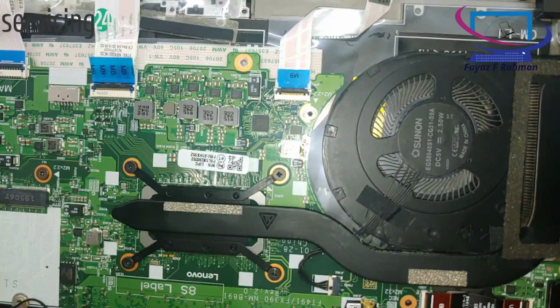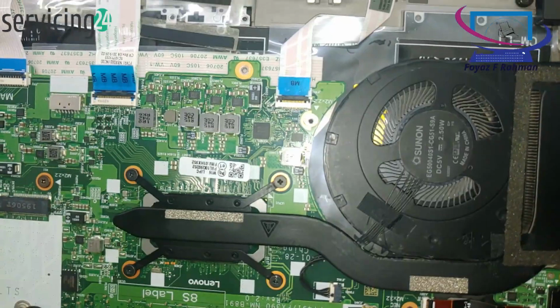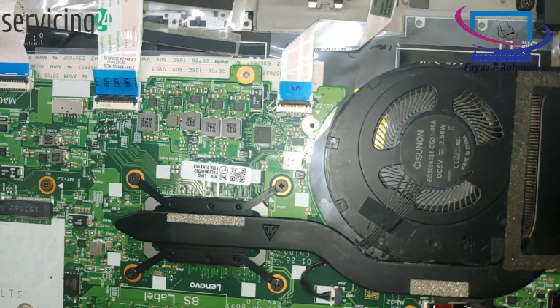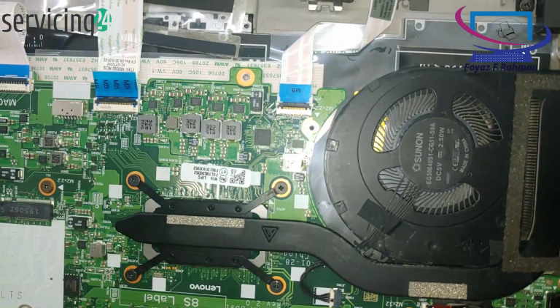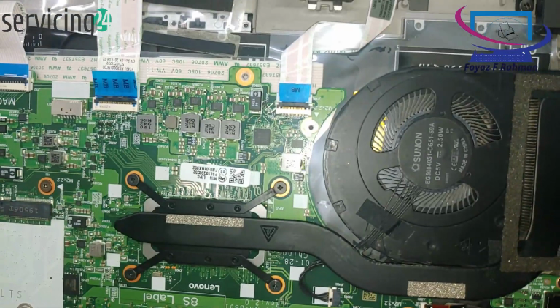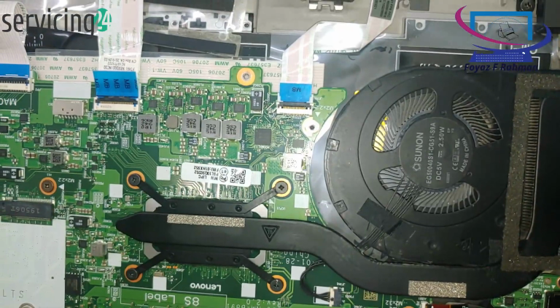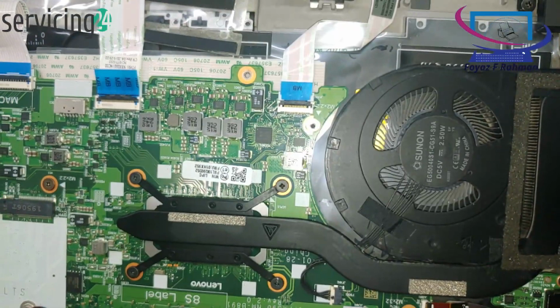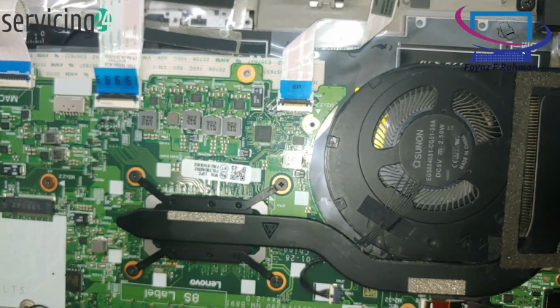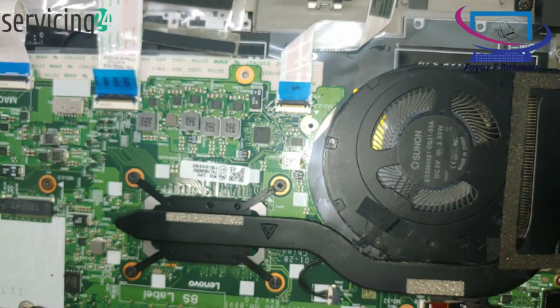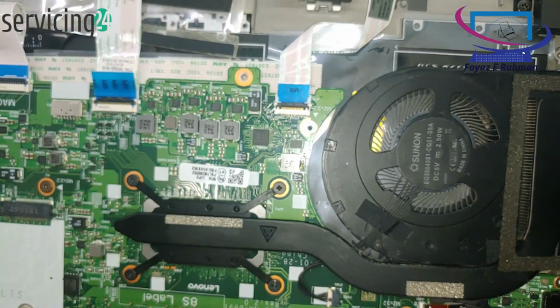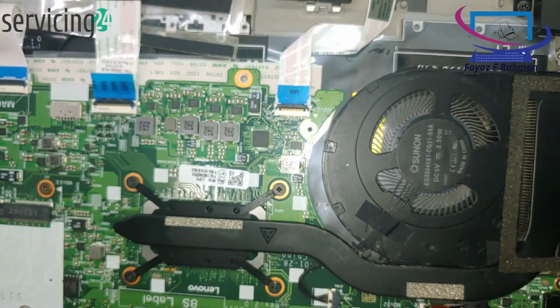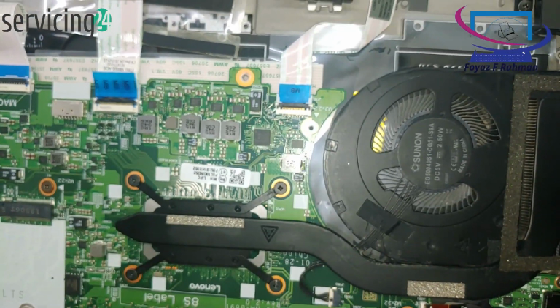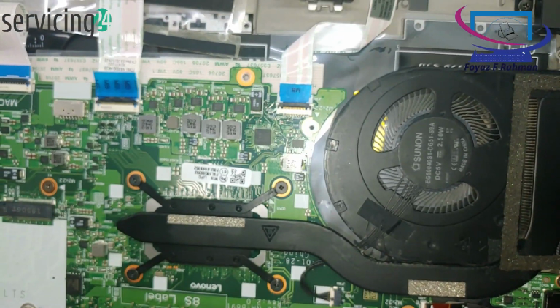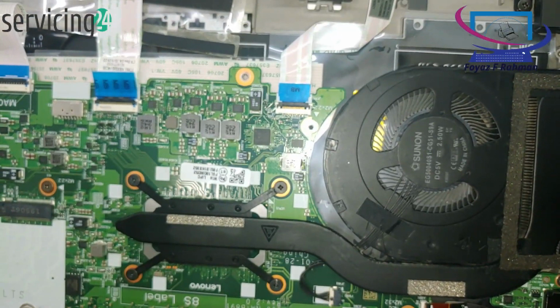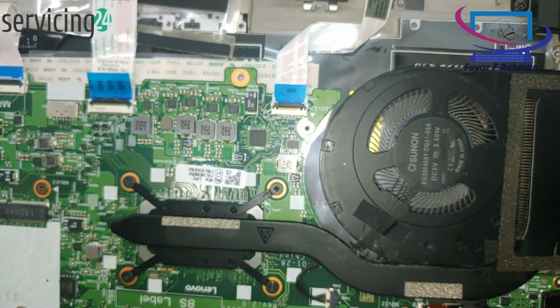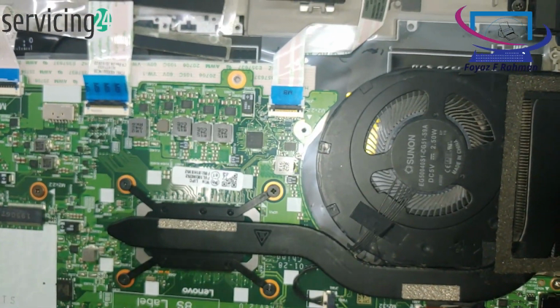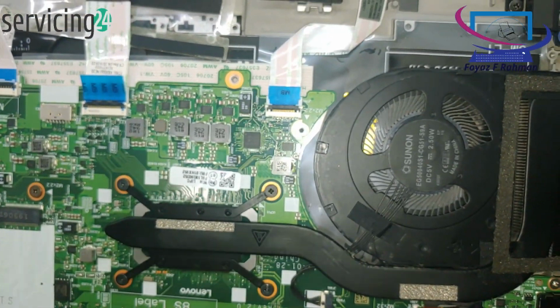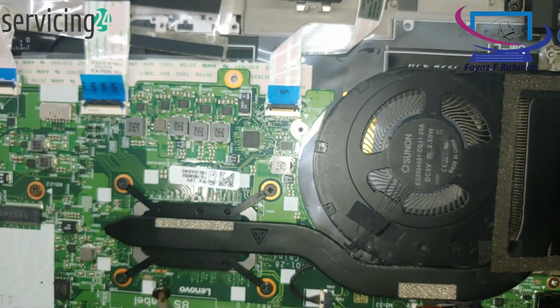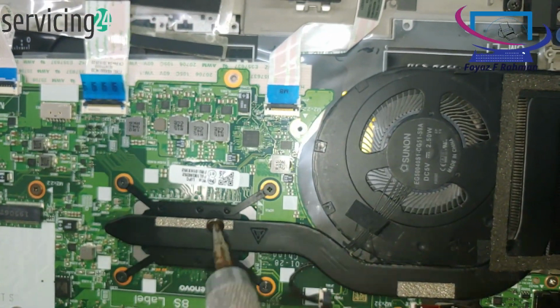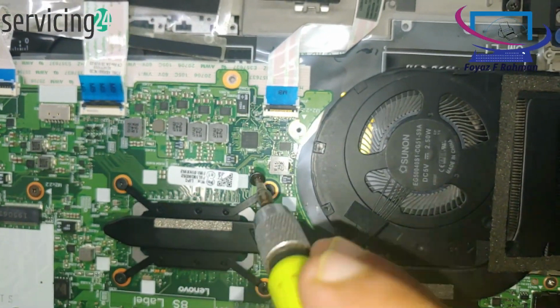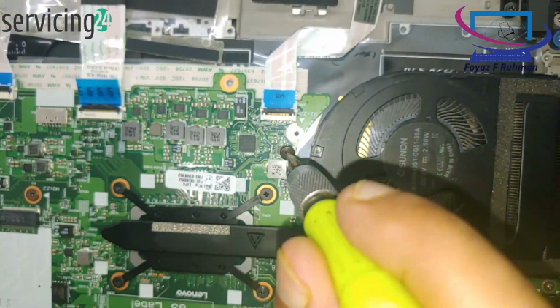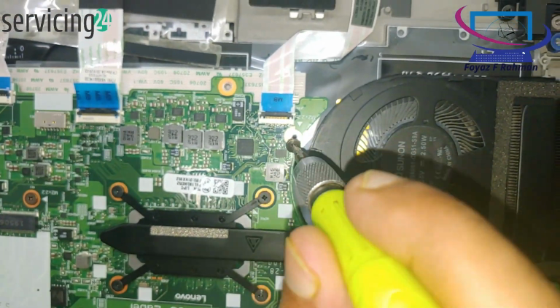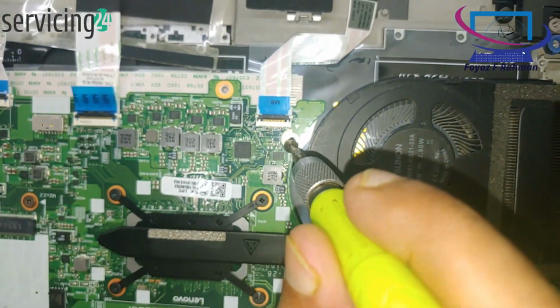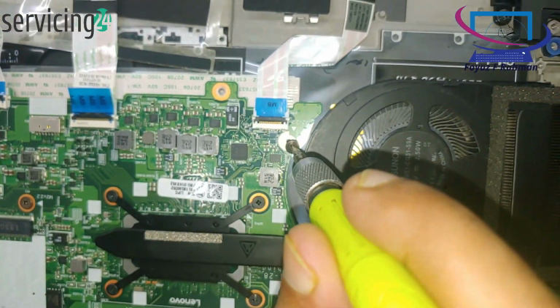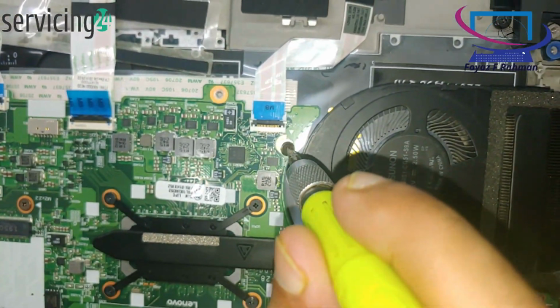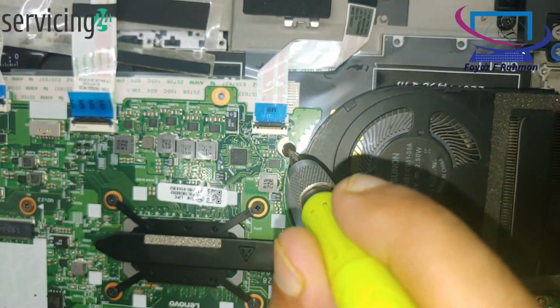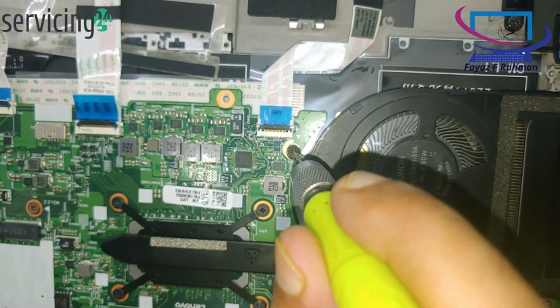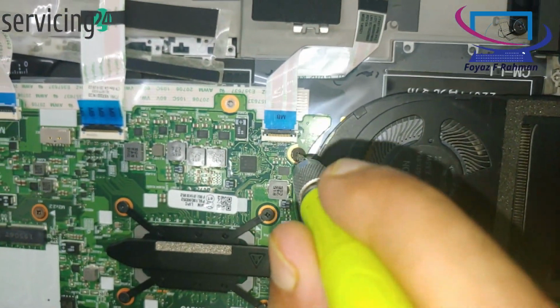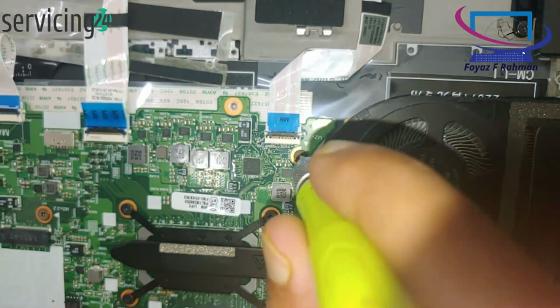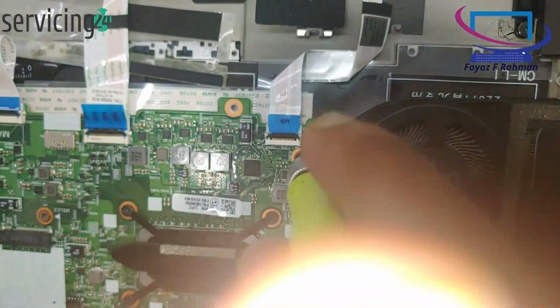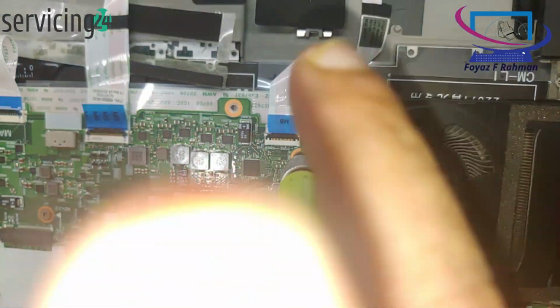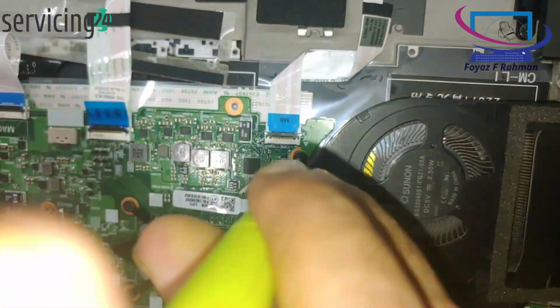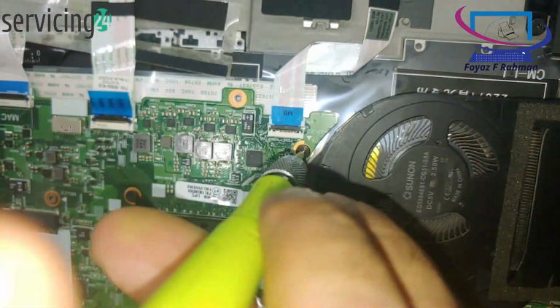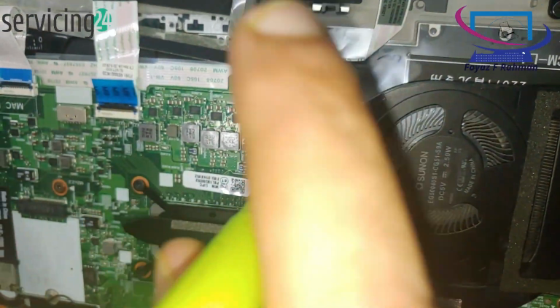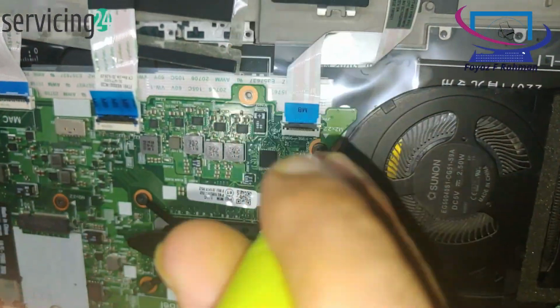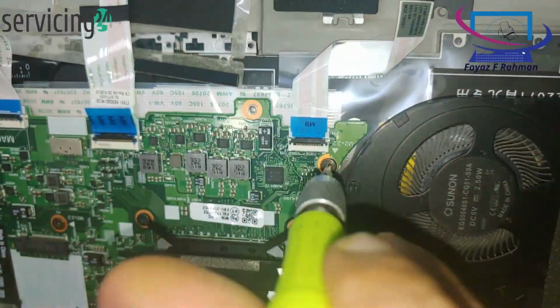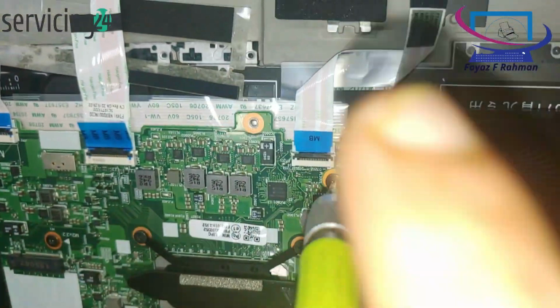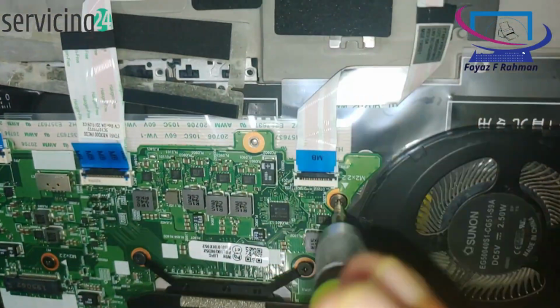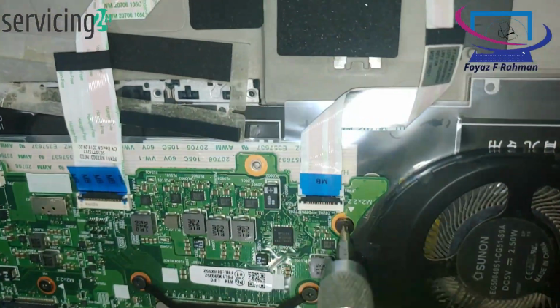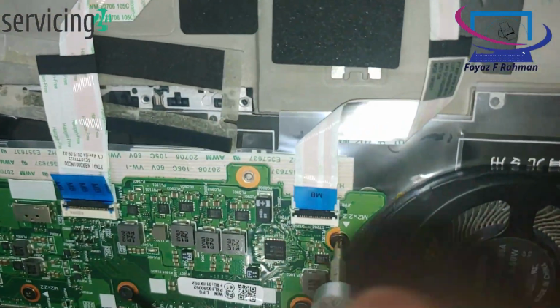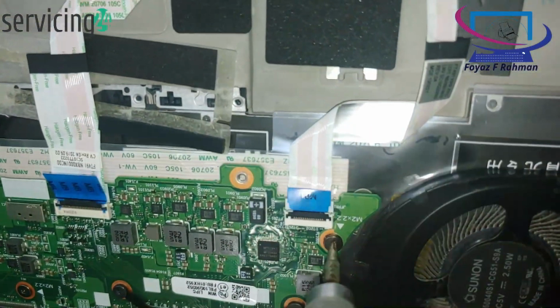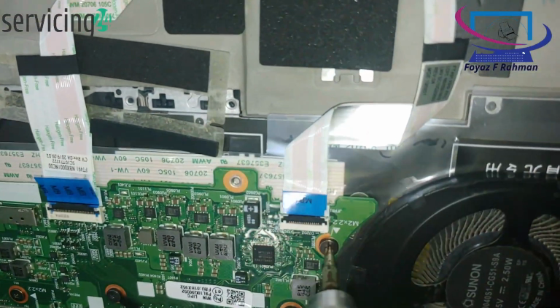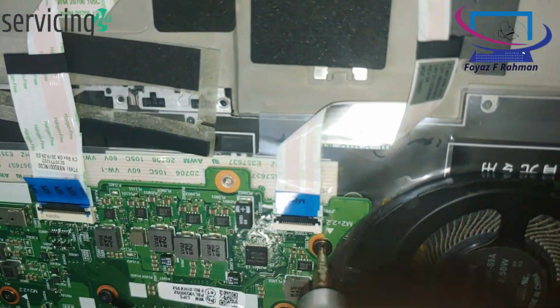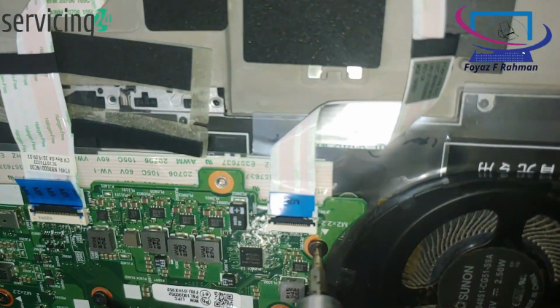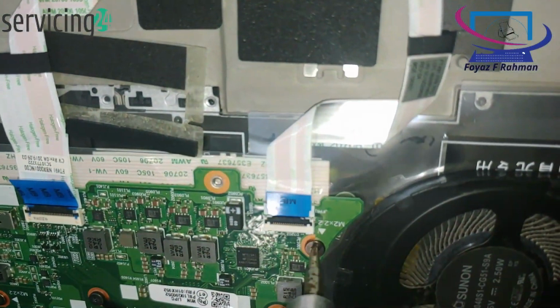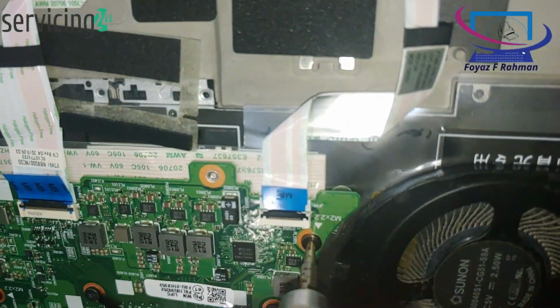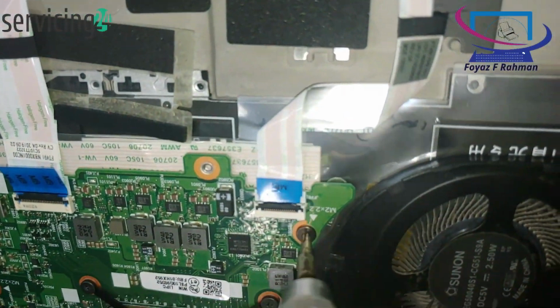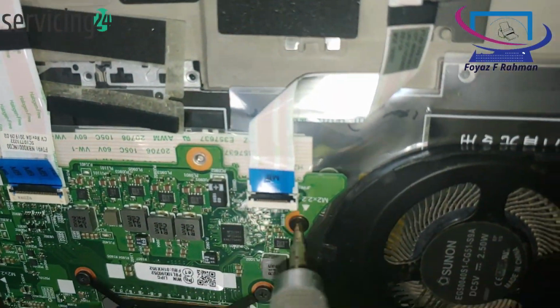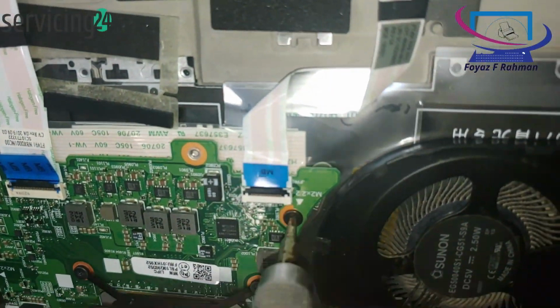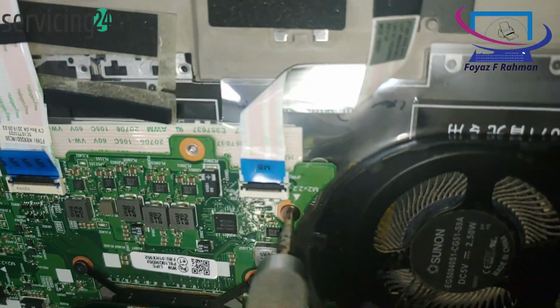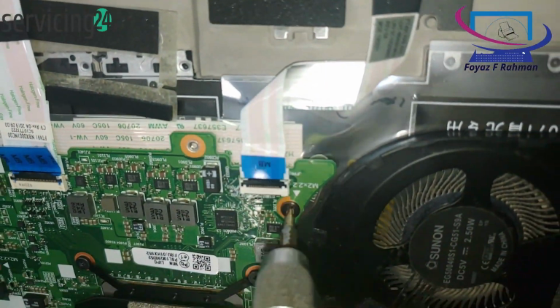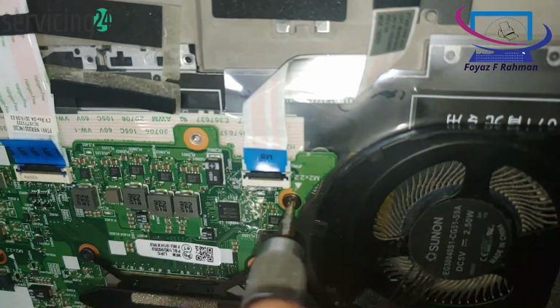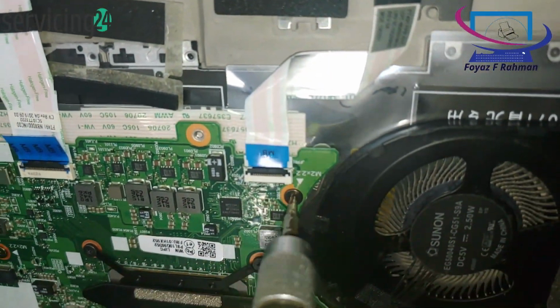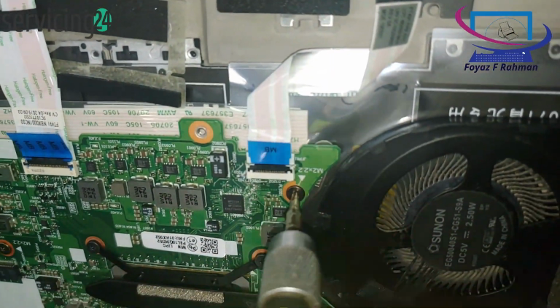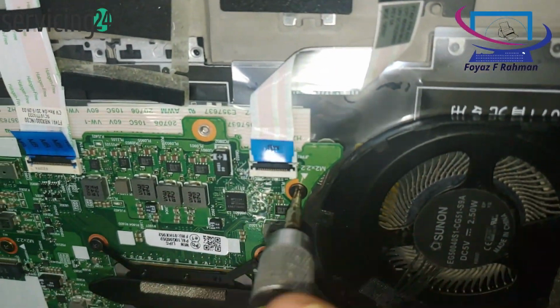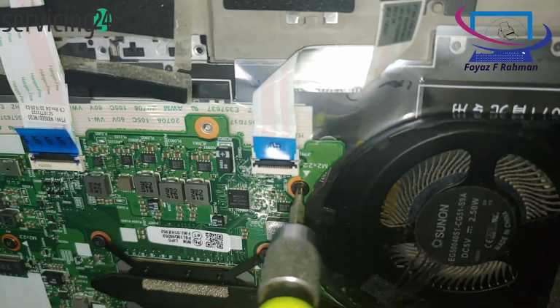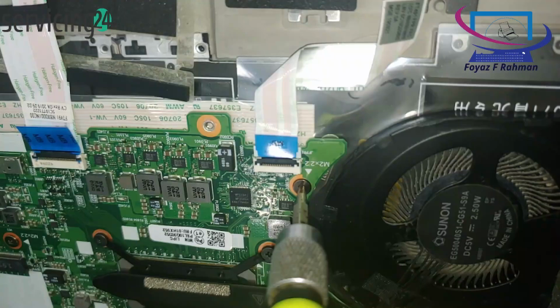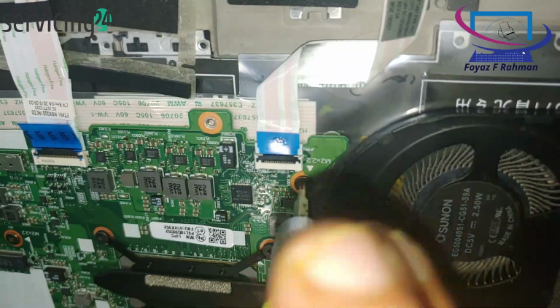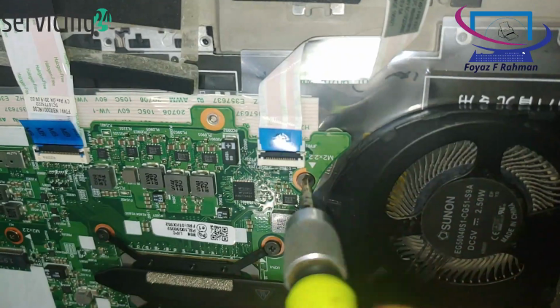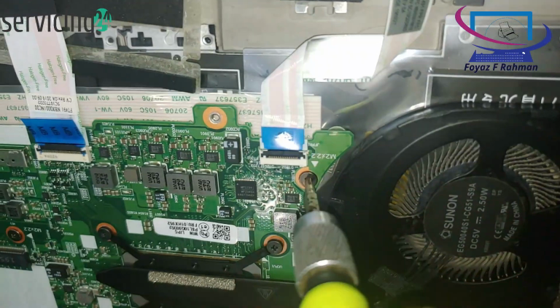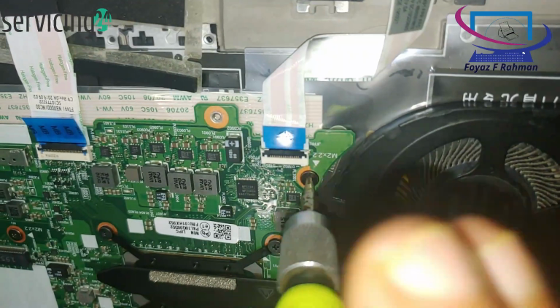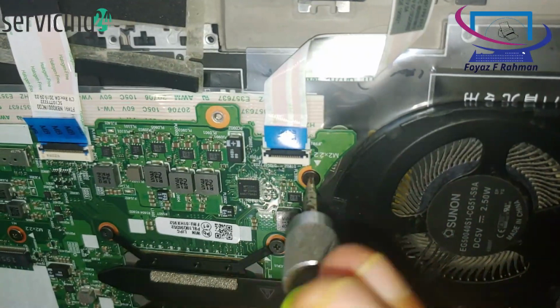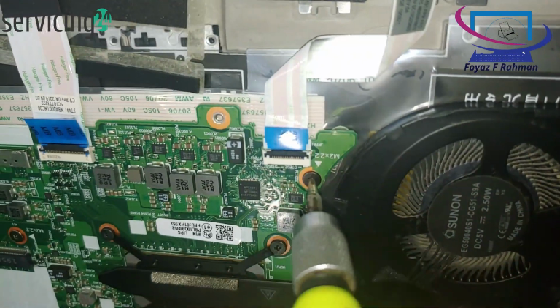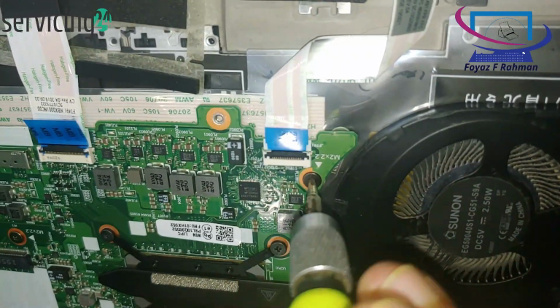If you removed any screws or clips, reinstall them. Reattach the back cover if applicable and secure it with screws.